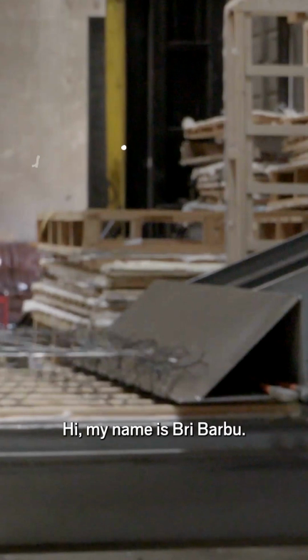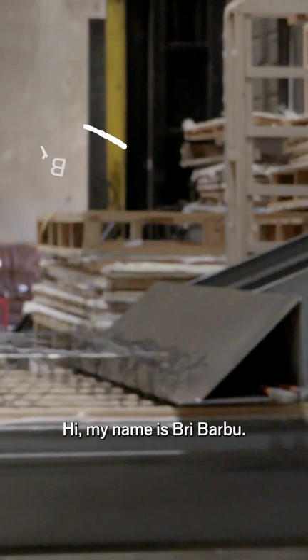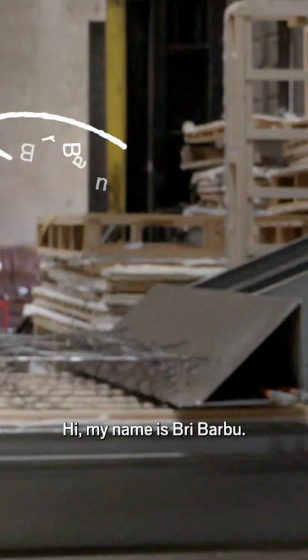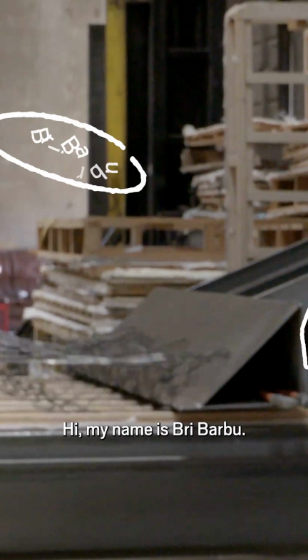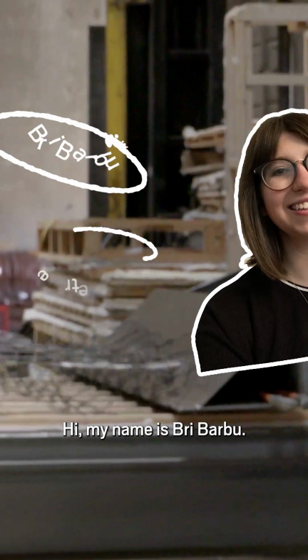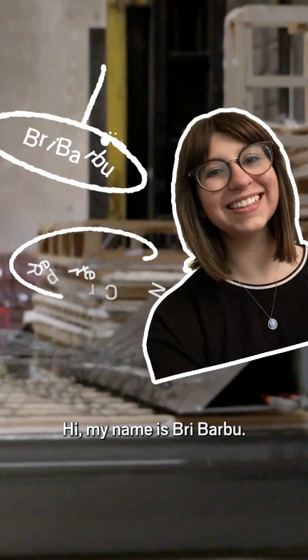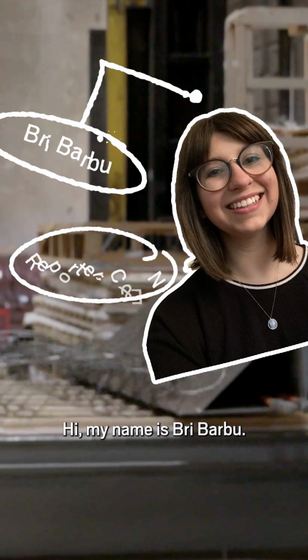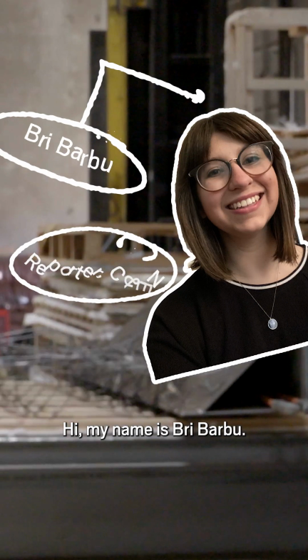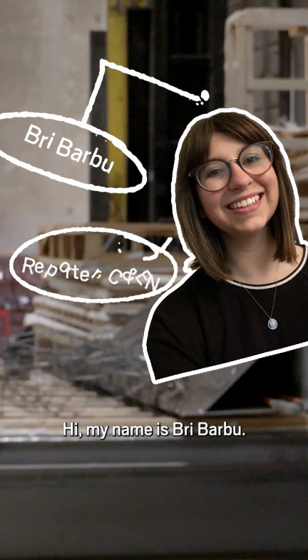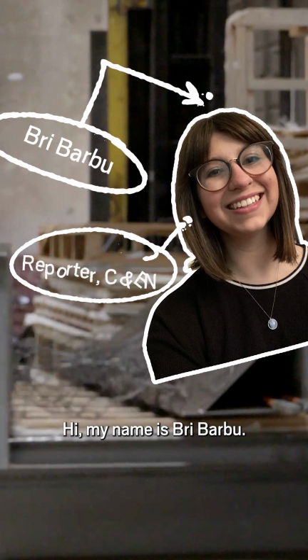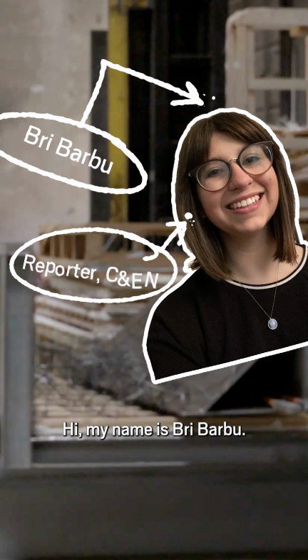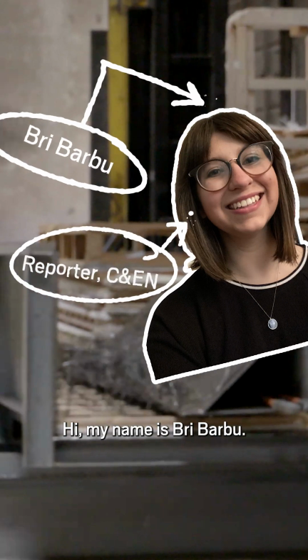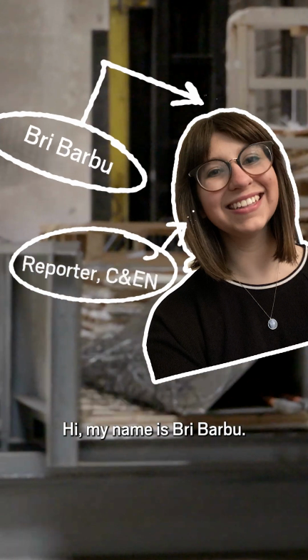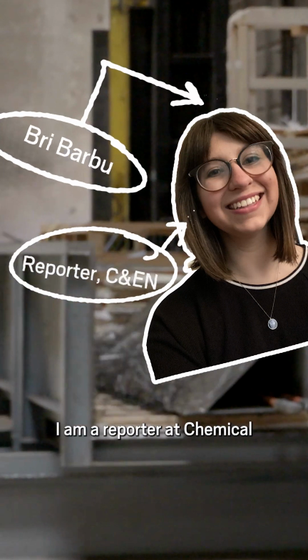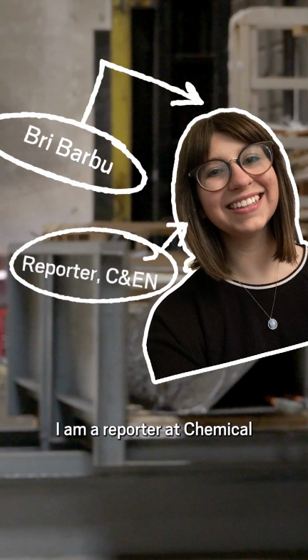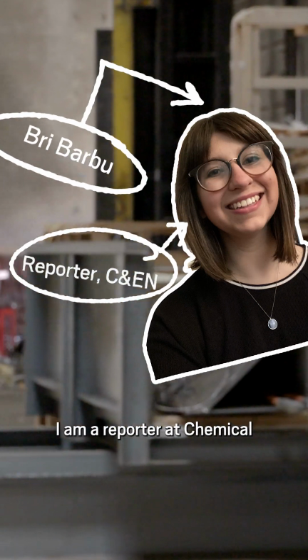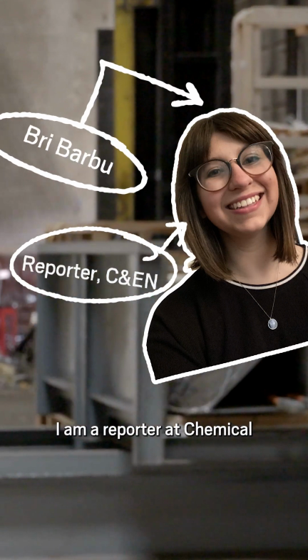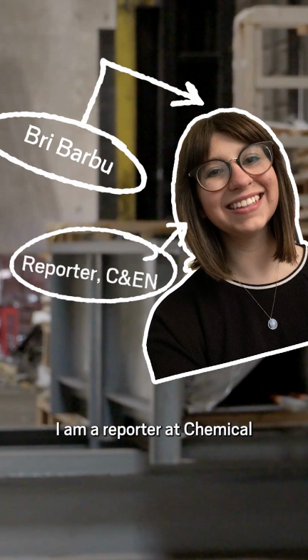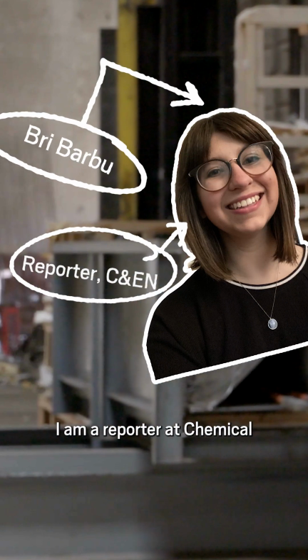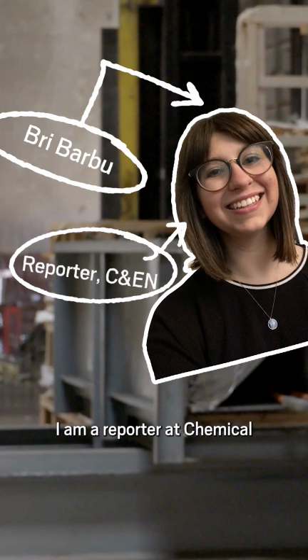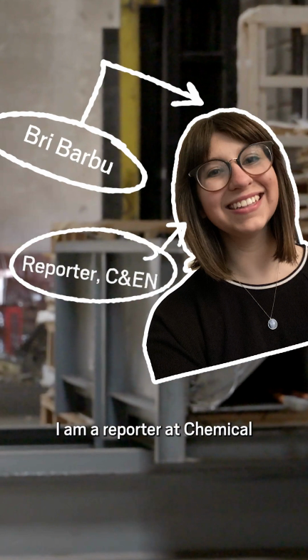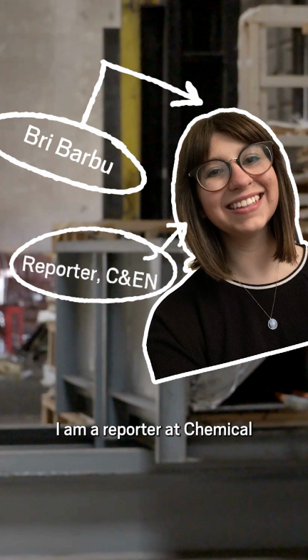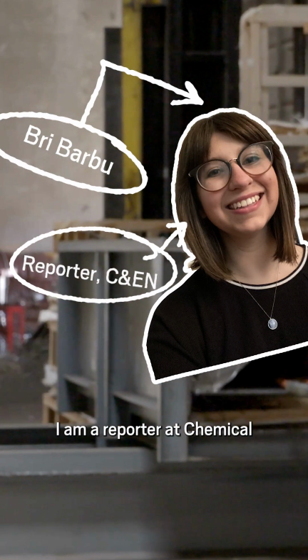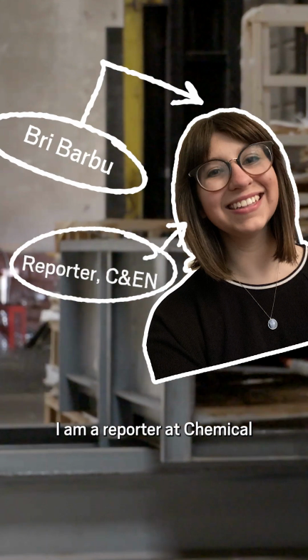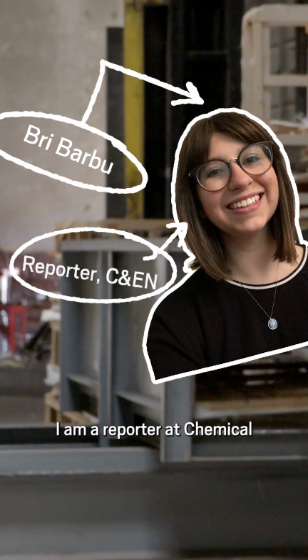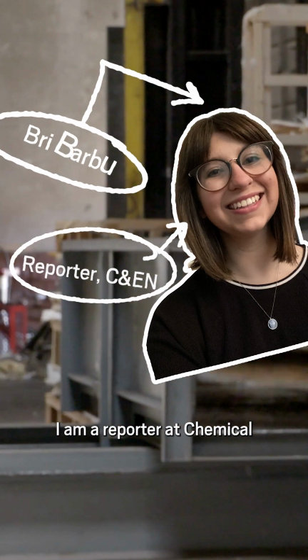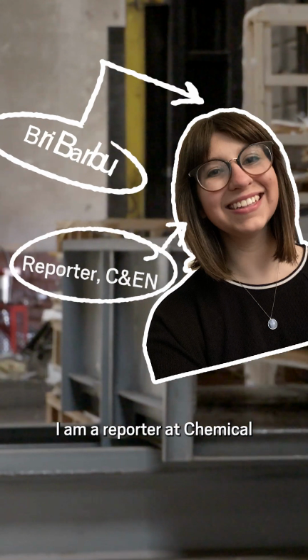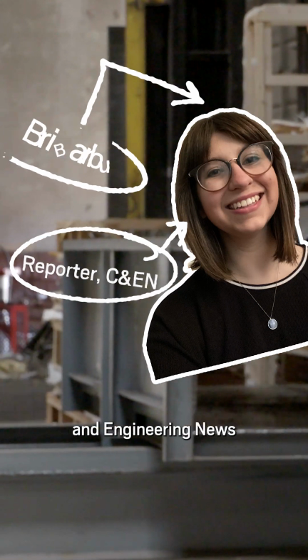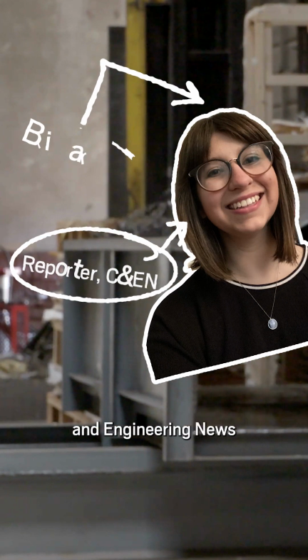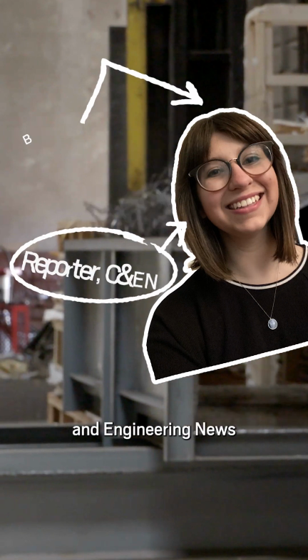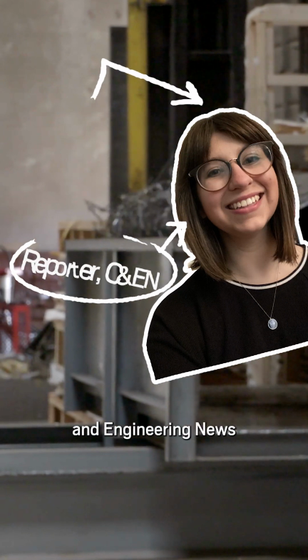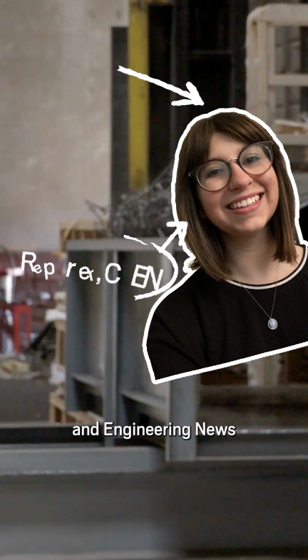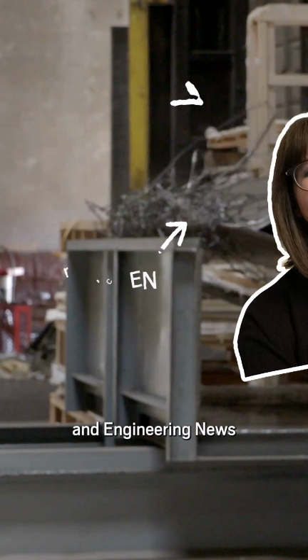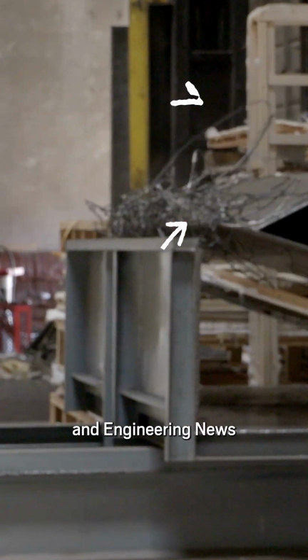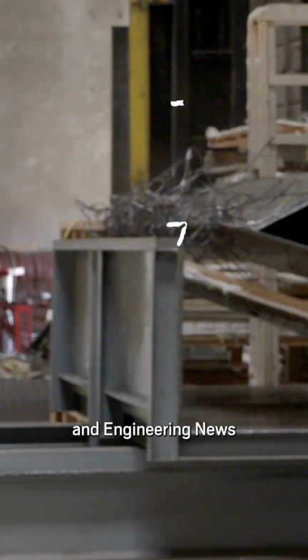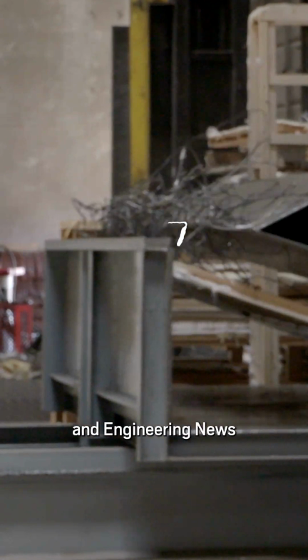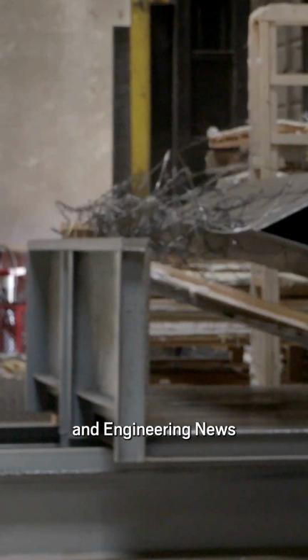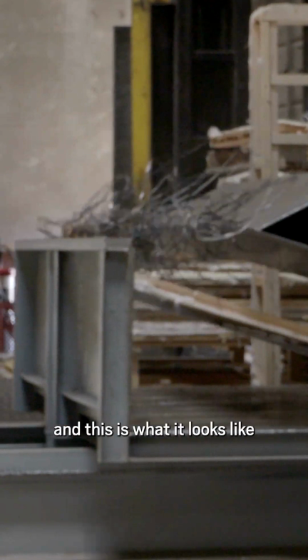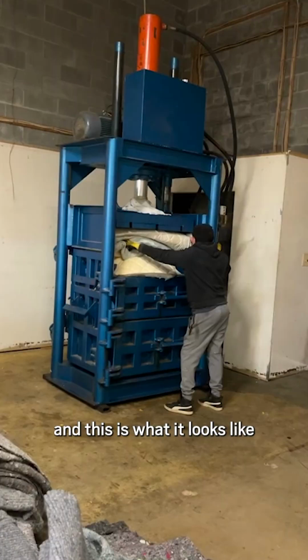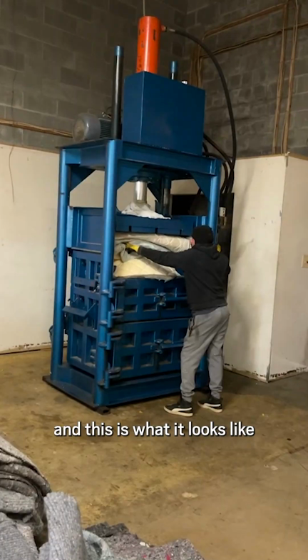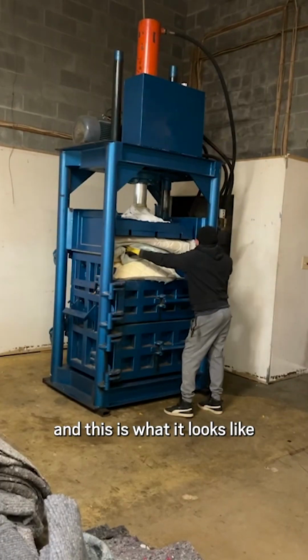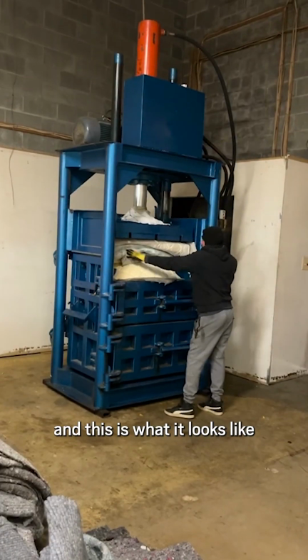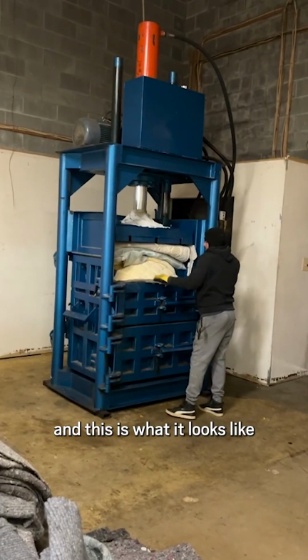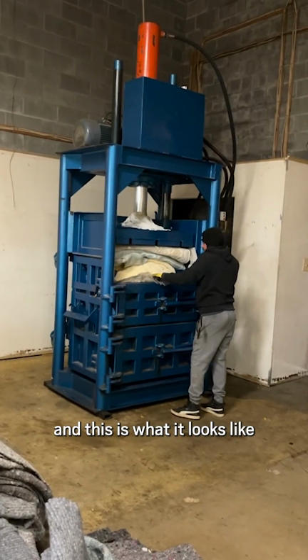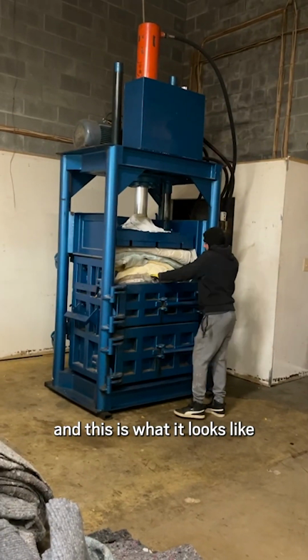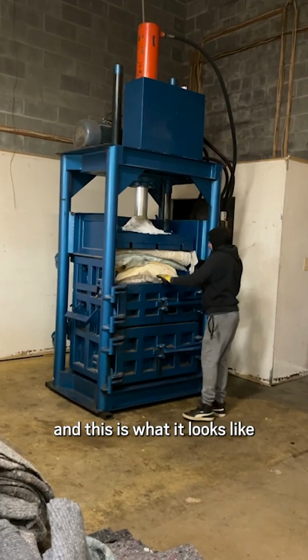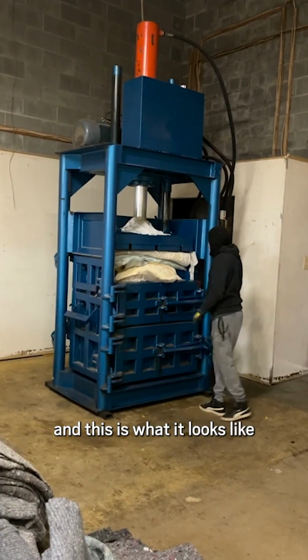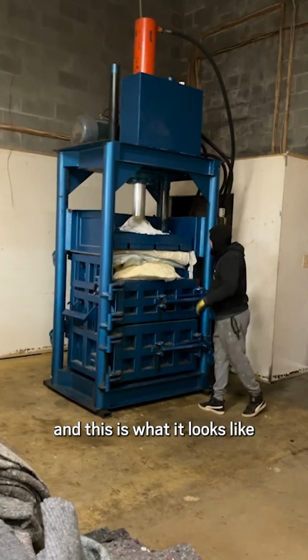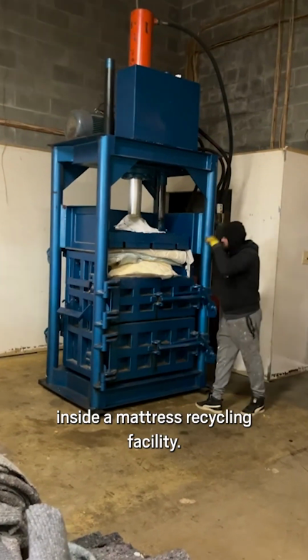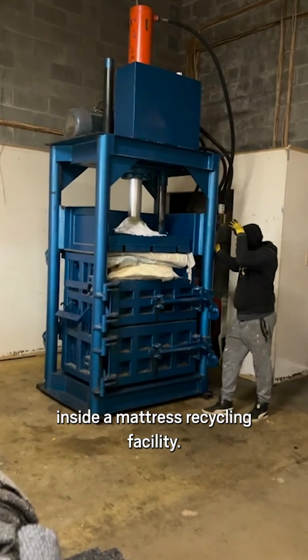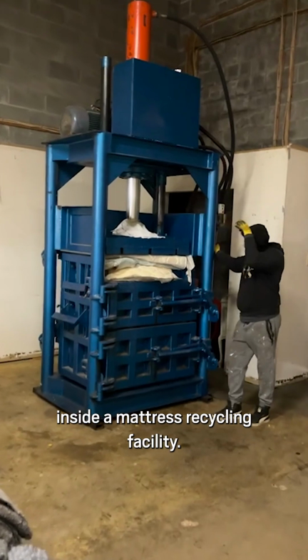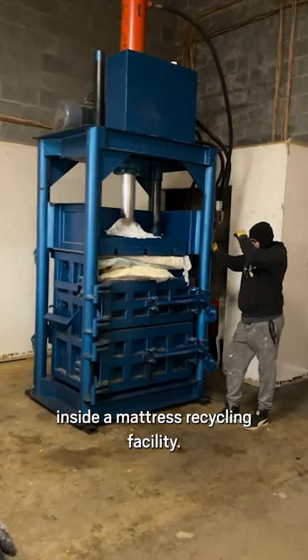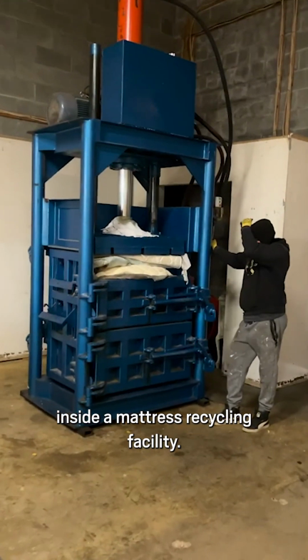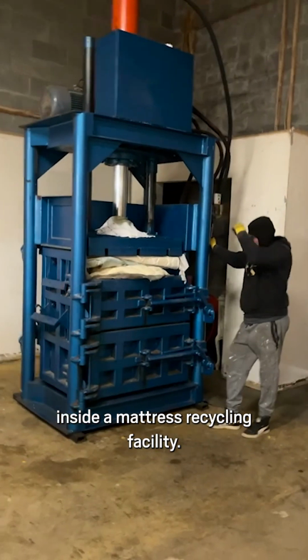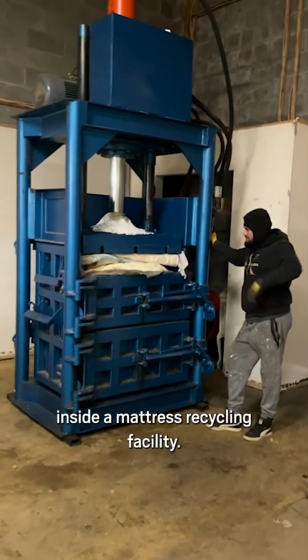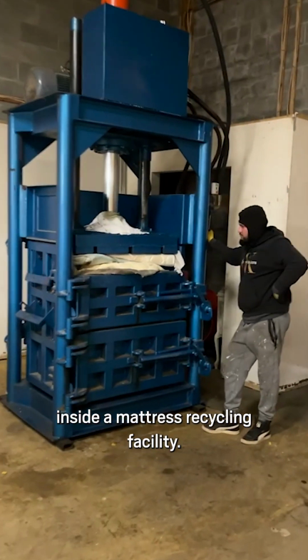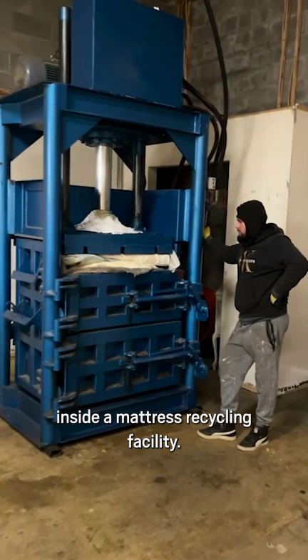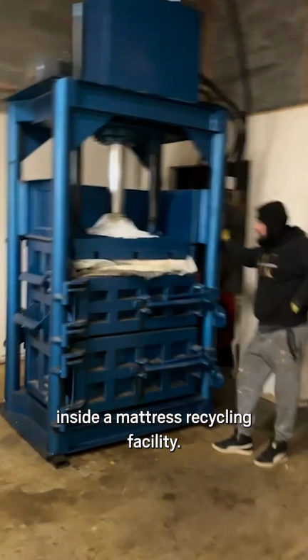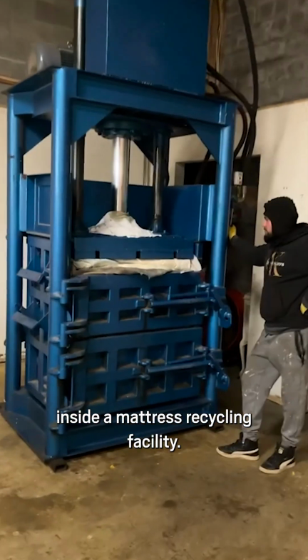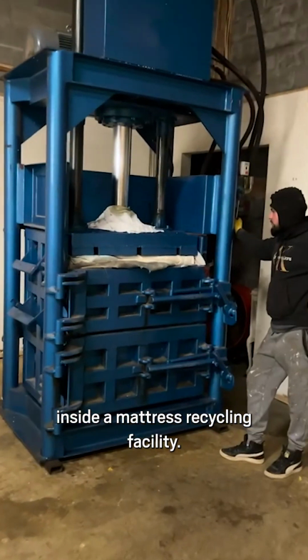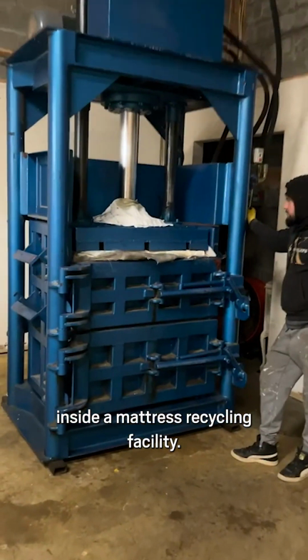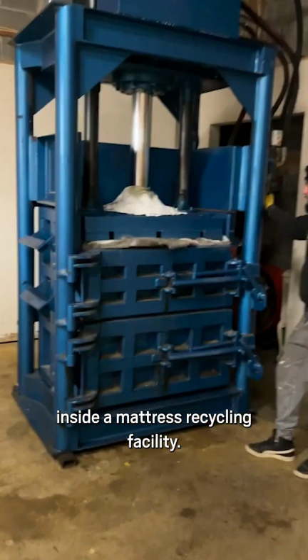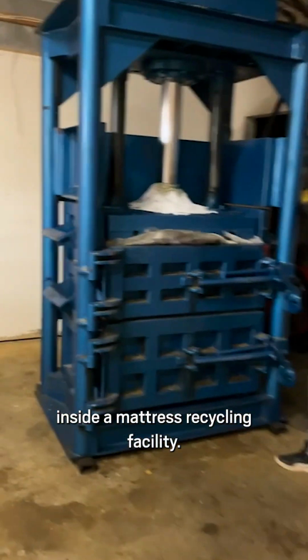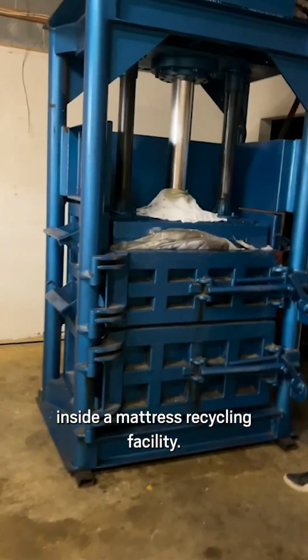Hi, my name is Brie Barbu. I am a reporter at Chemical and Engineering News, and this is what it looks like inside a mattress recycling facility.